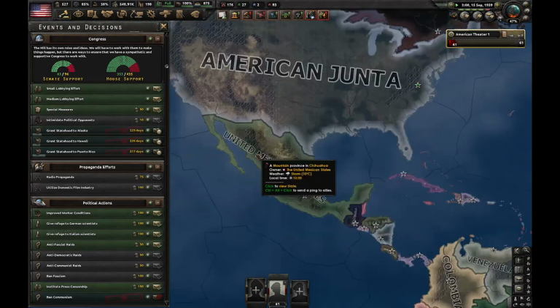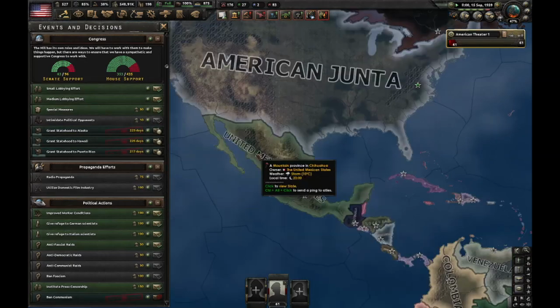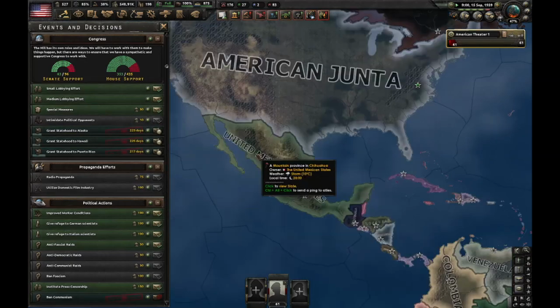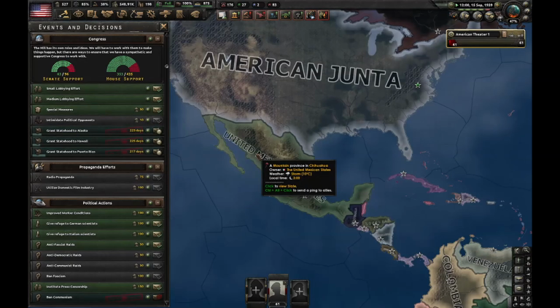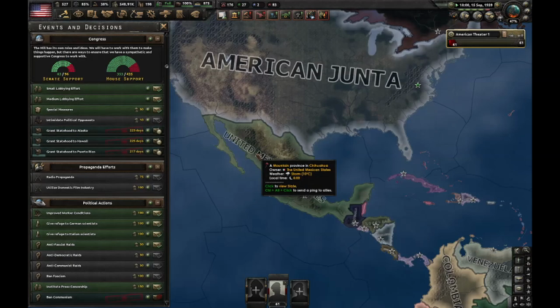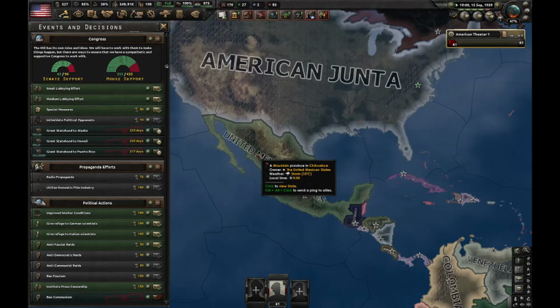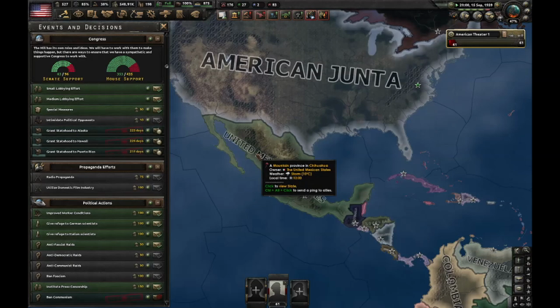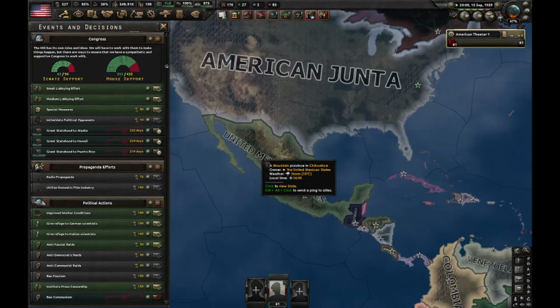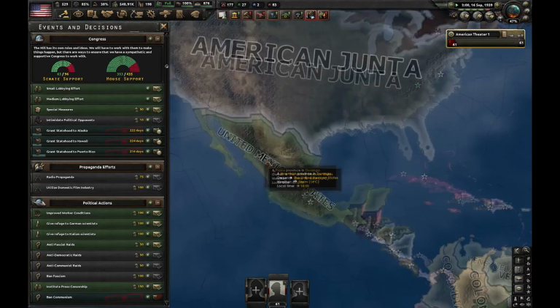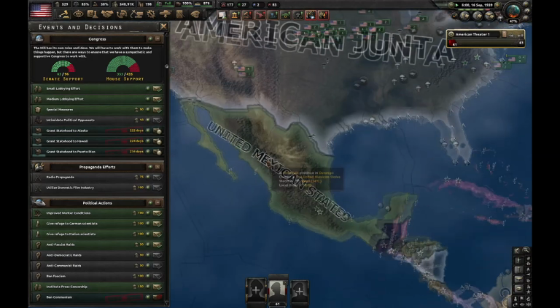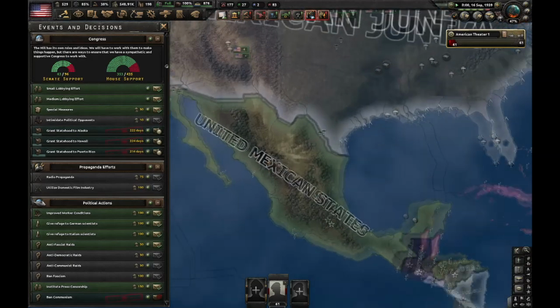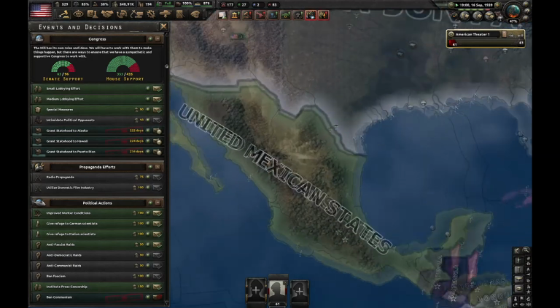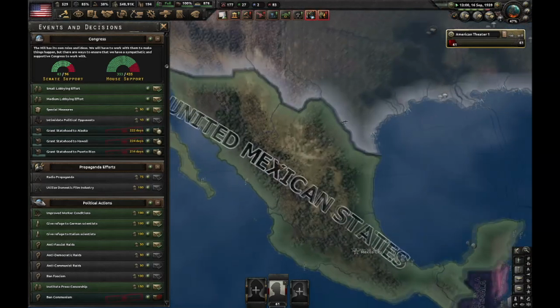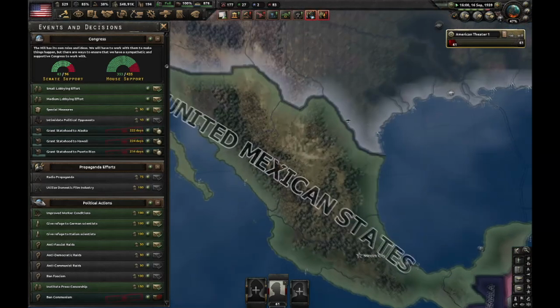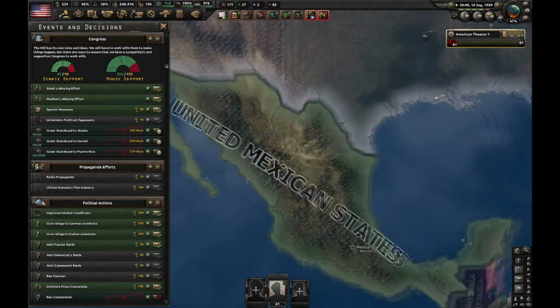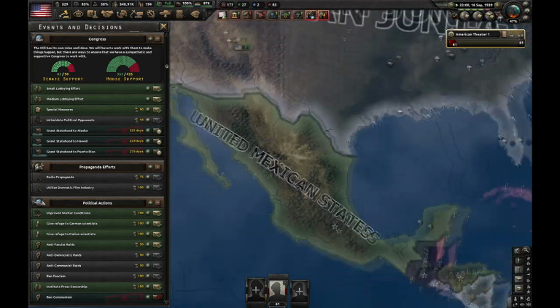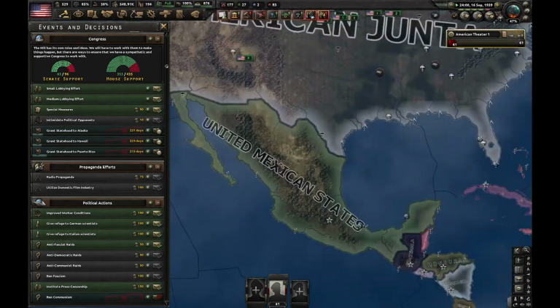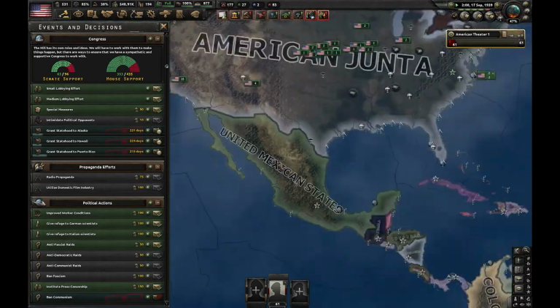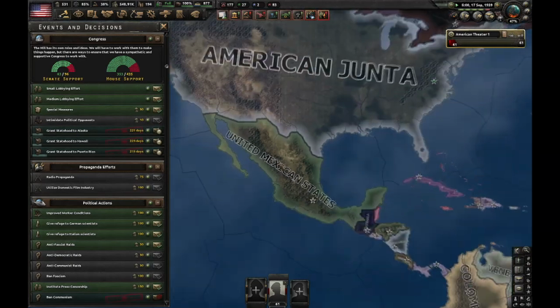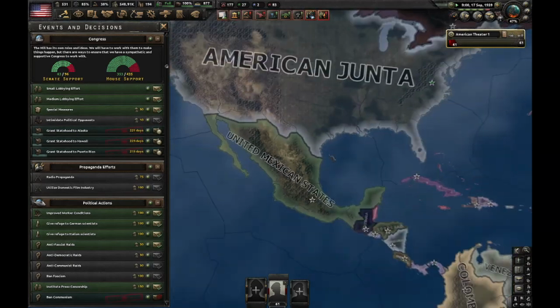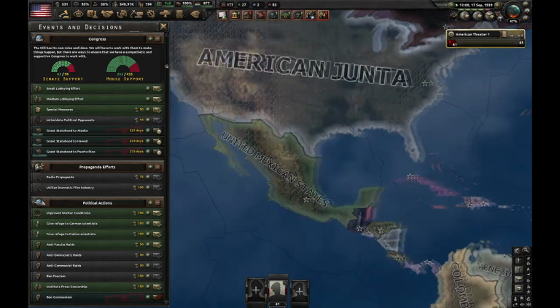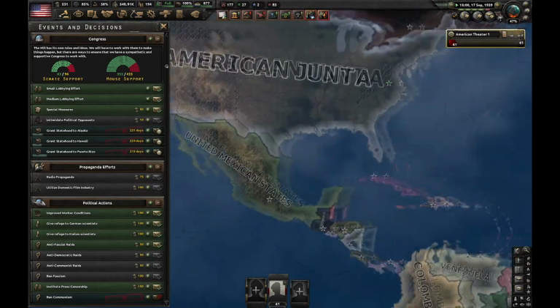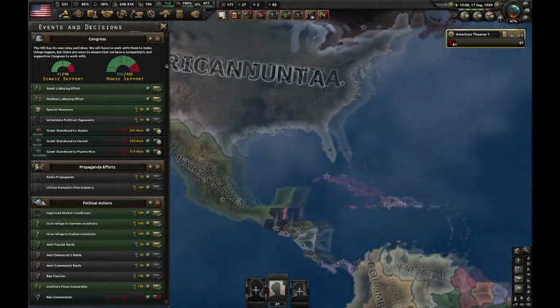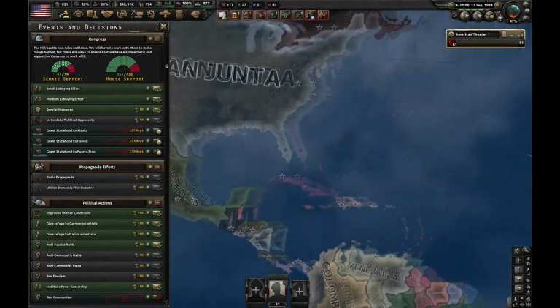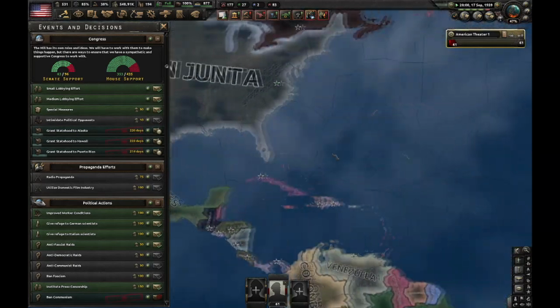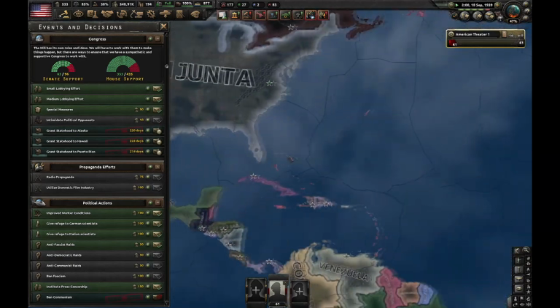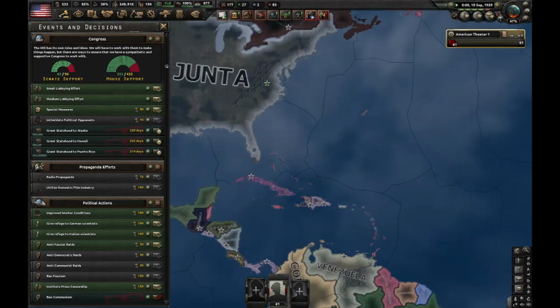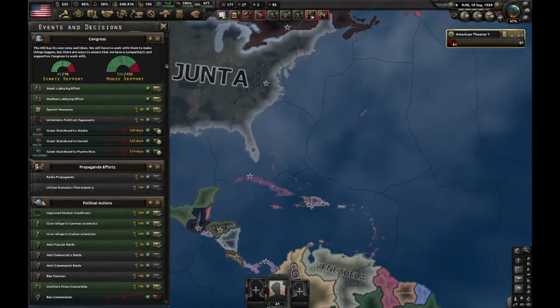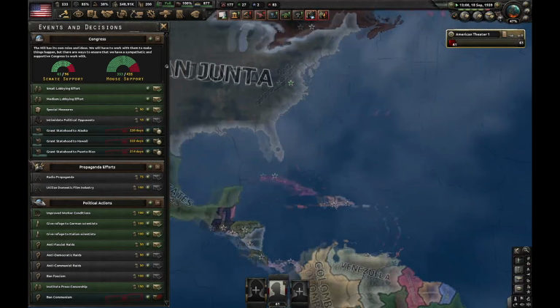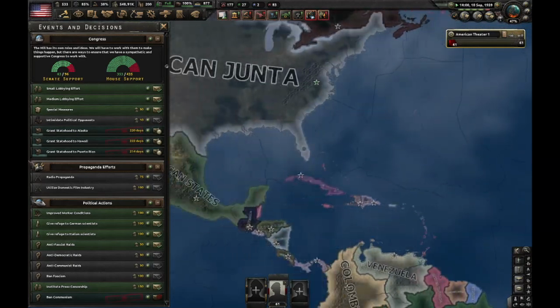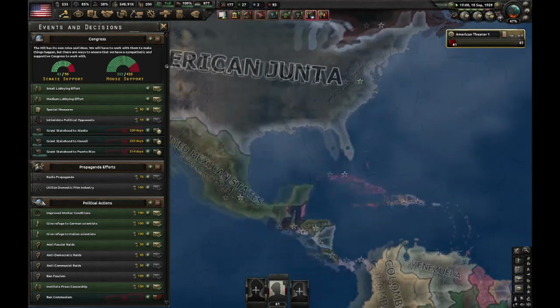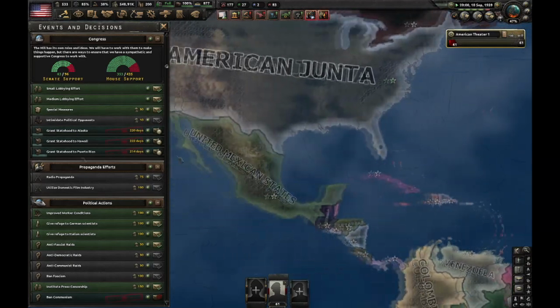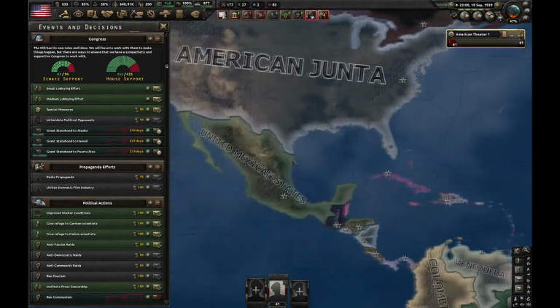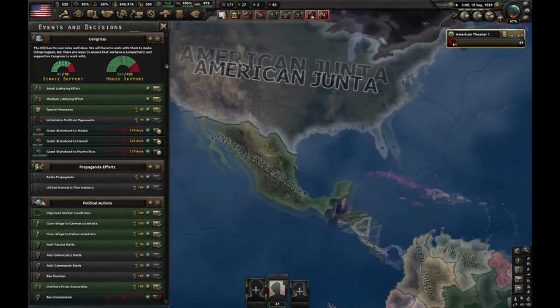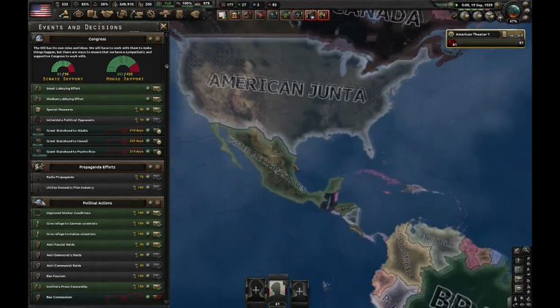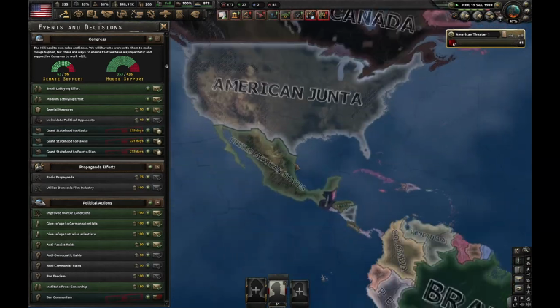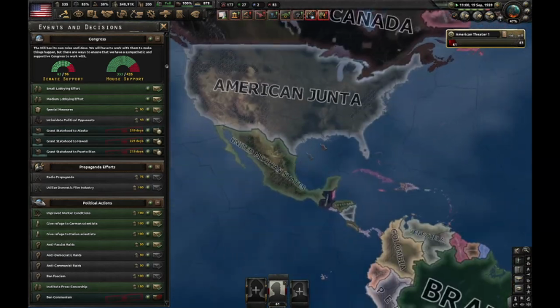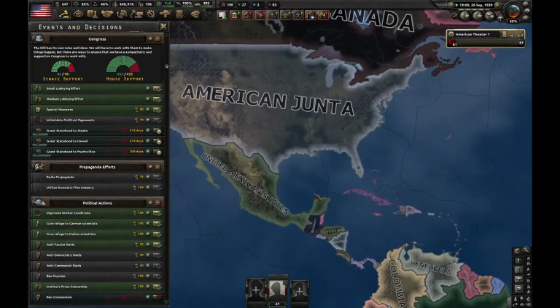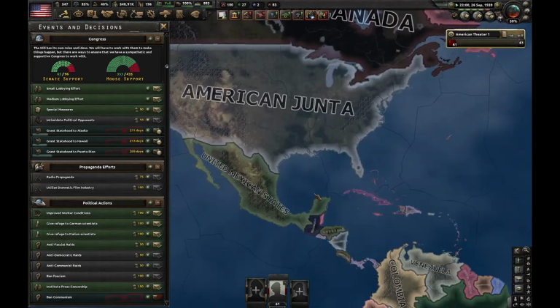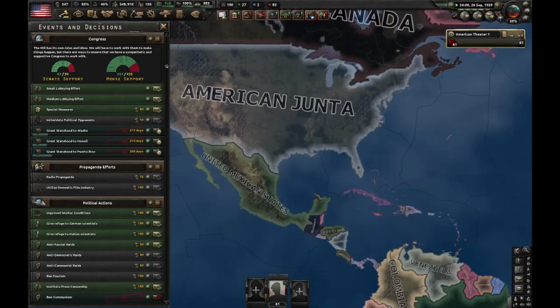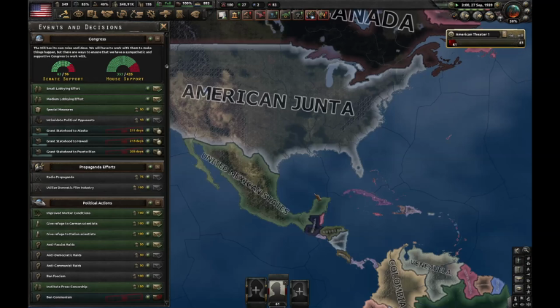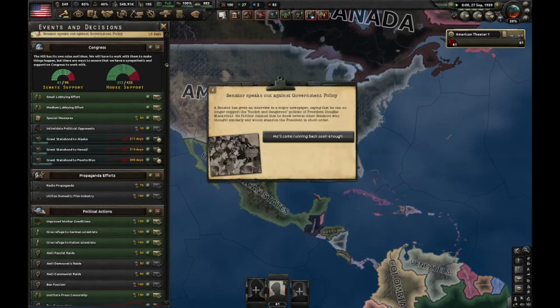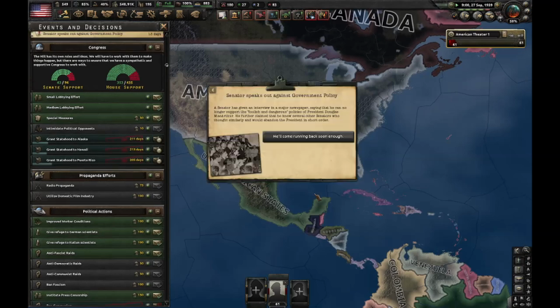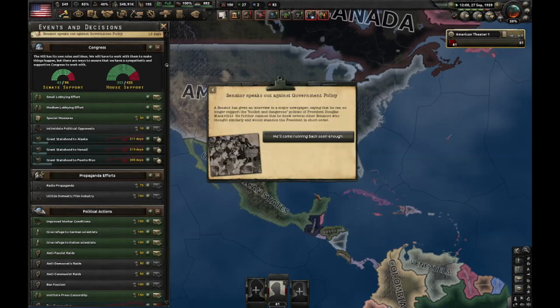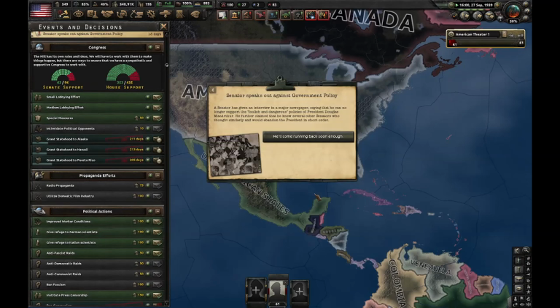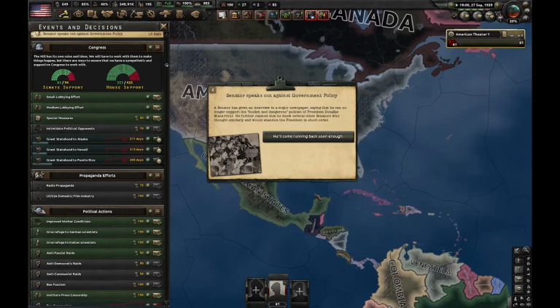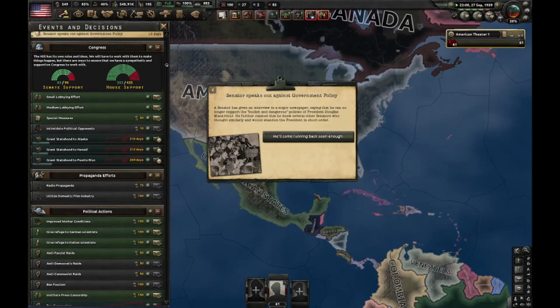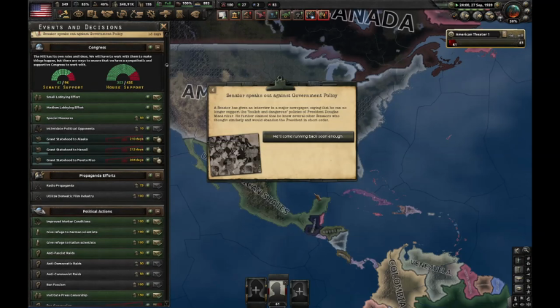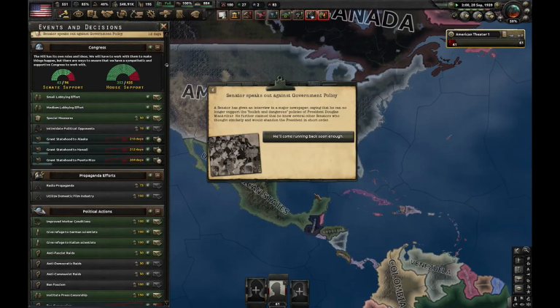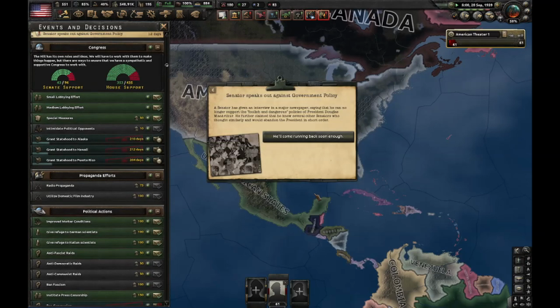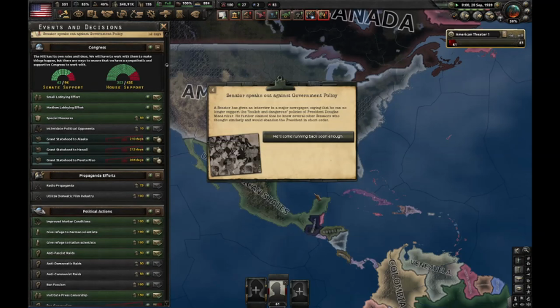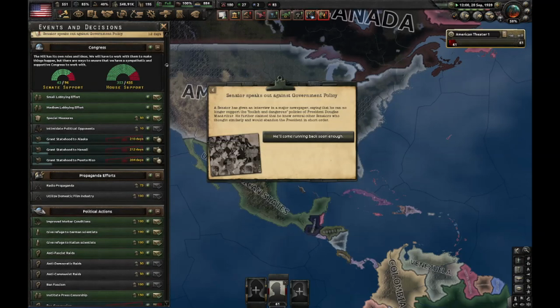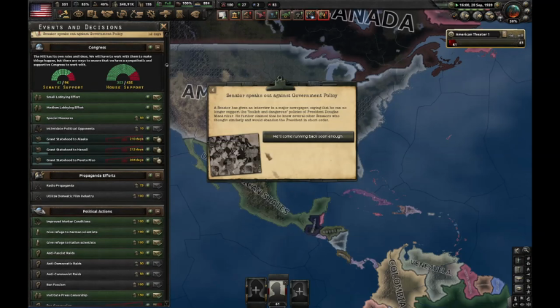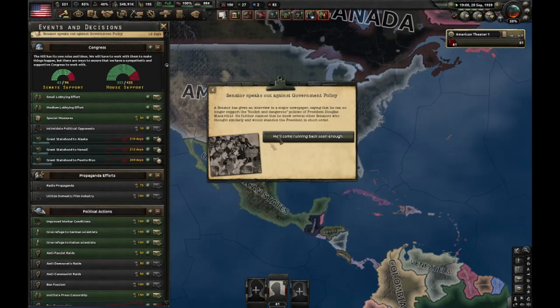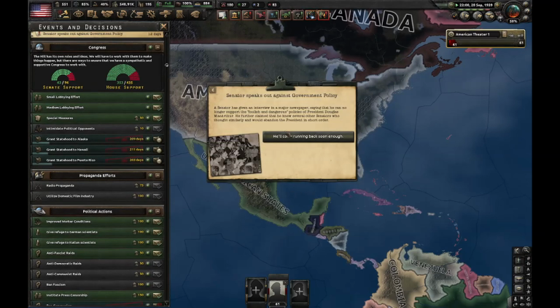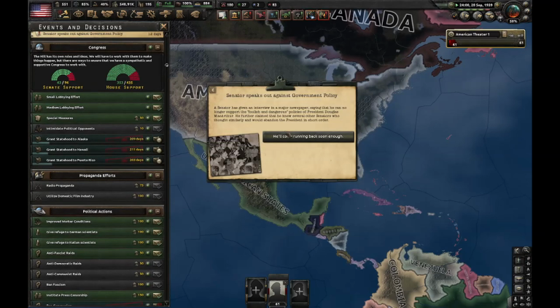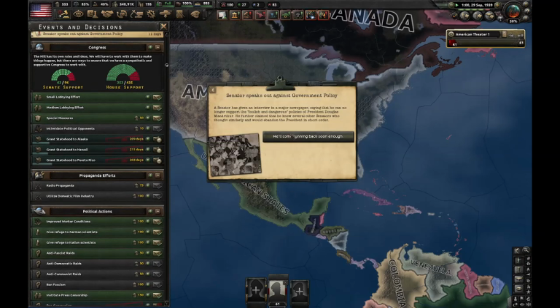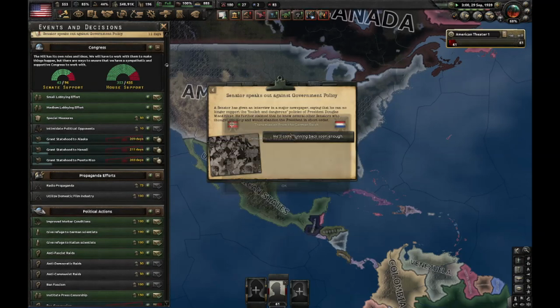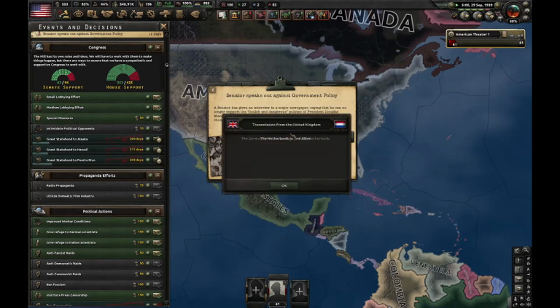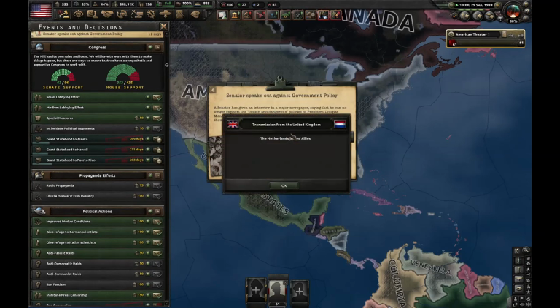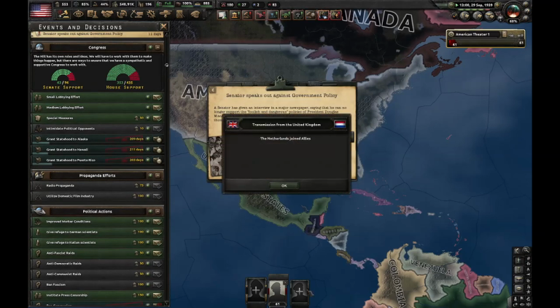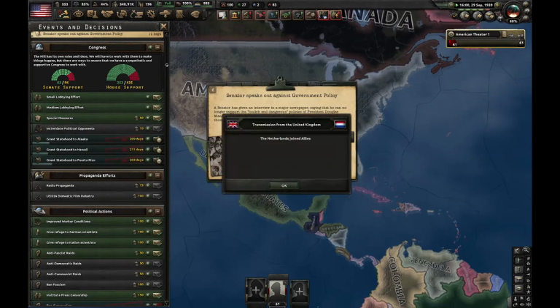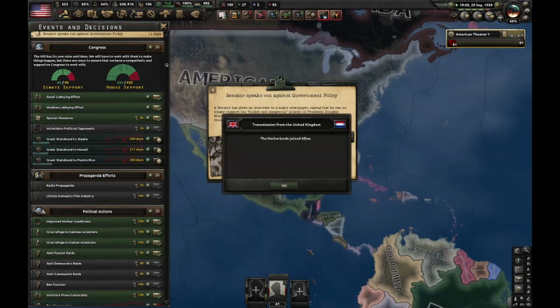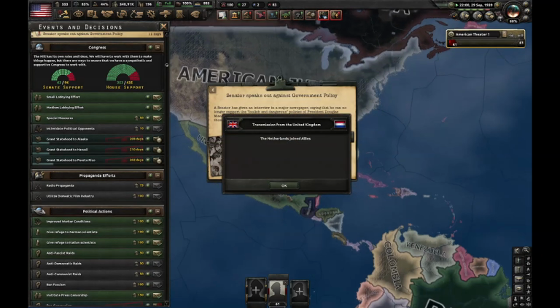Let's give it to Alaska as well, and also Hawaii. Now we need to wait eight months because that's how long it takes to grant statehood. Of course, you can start these decisions earlier to wait less.